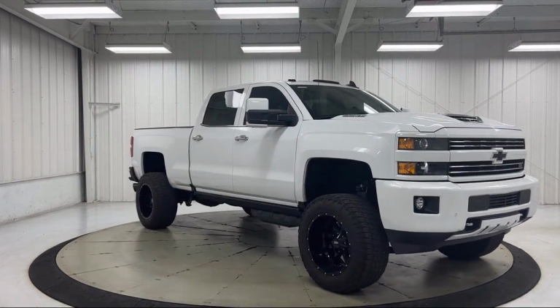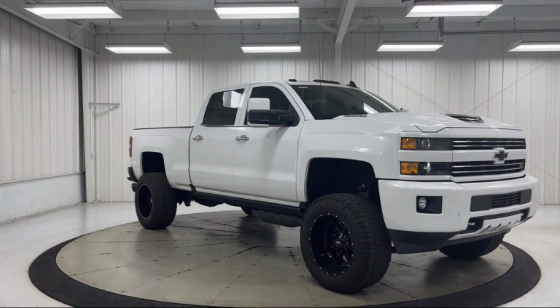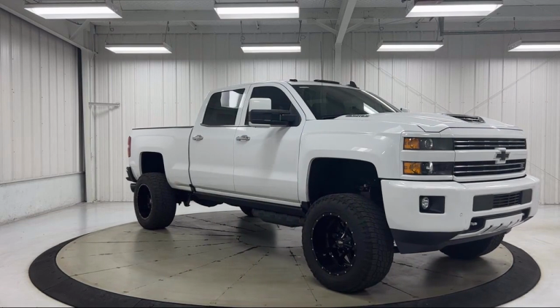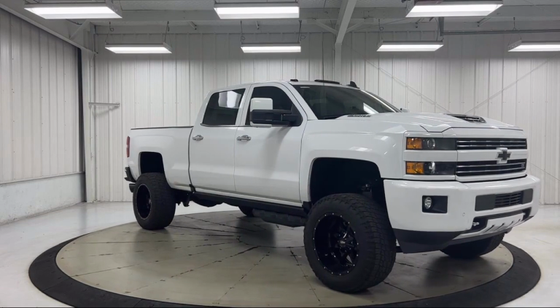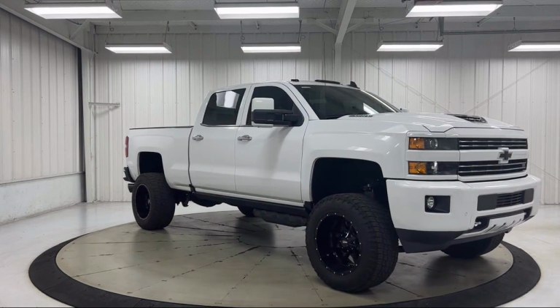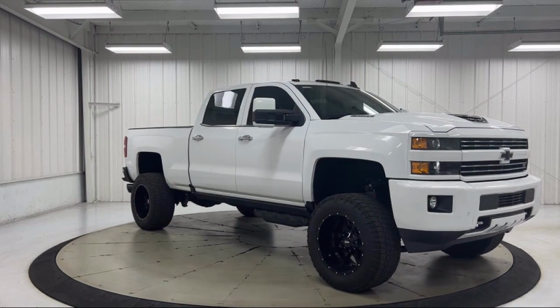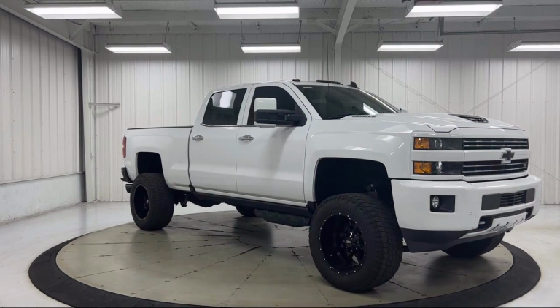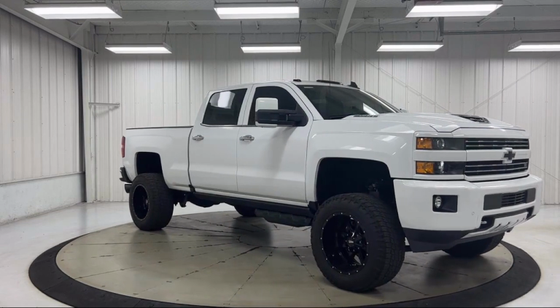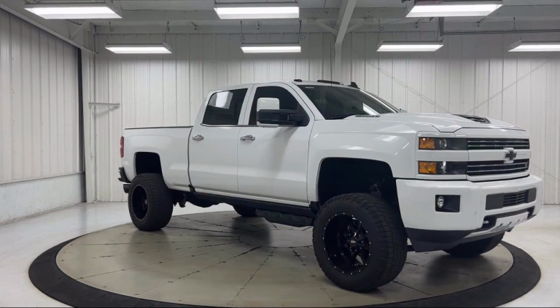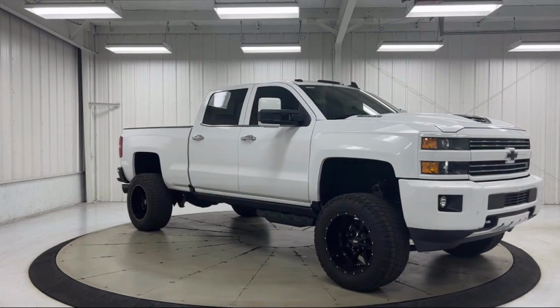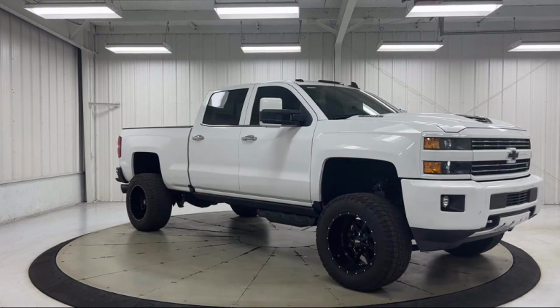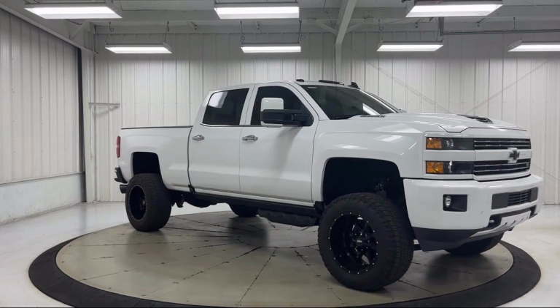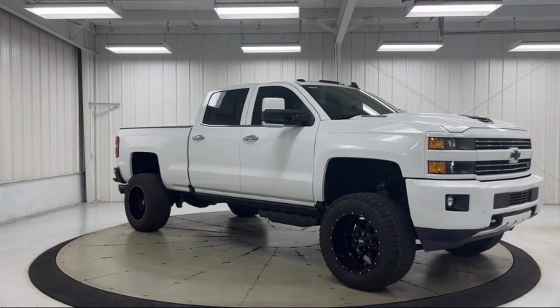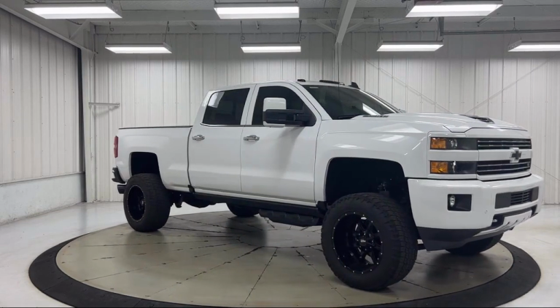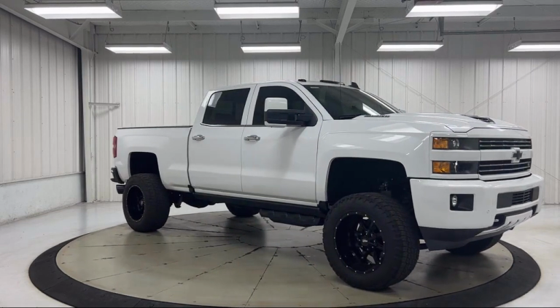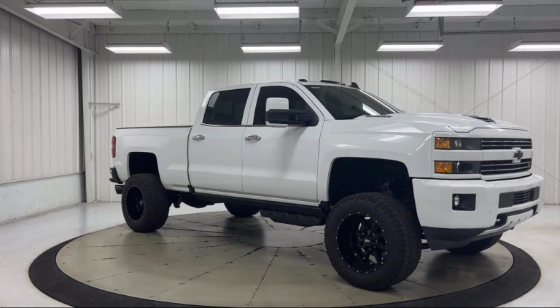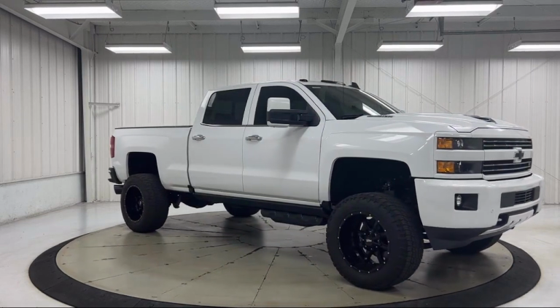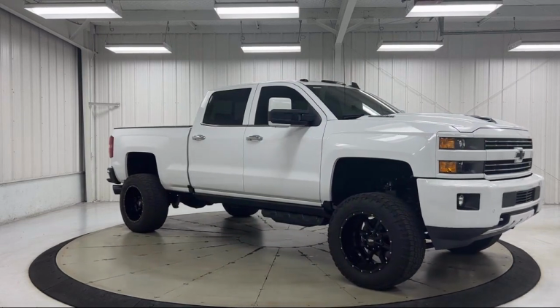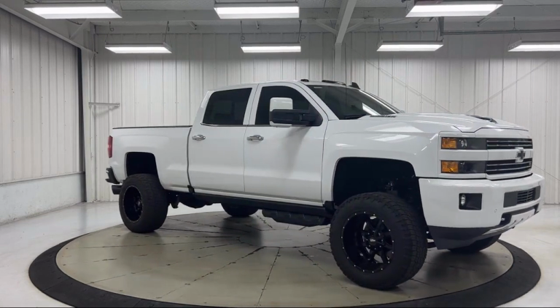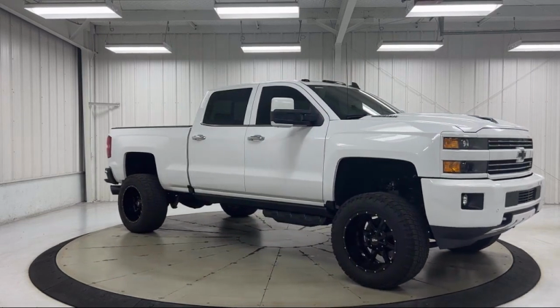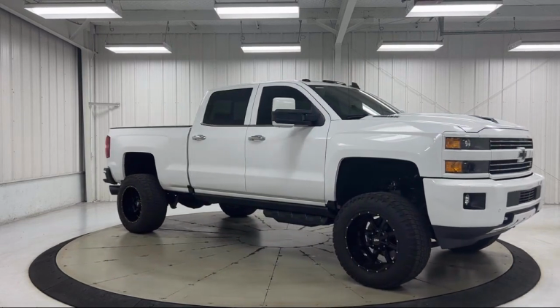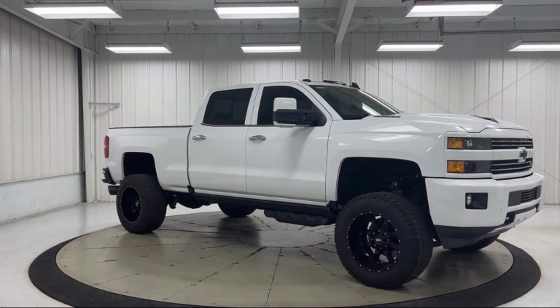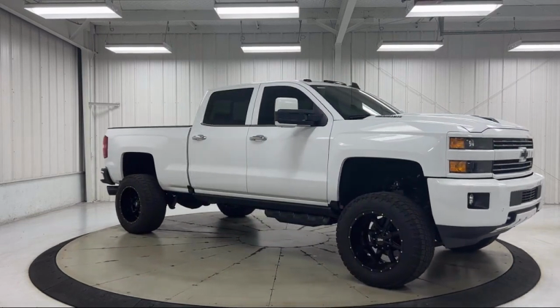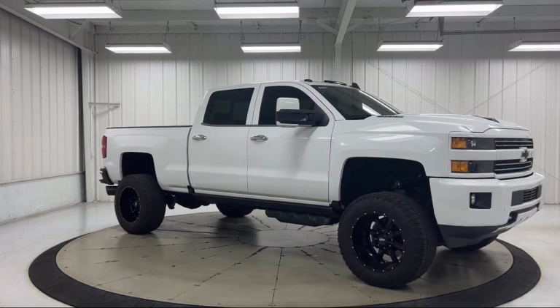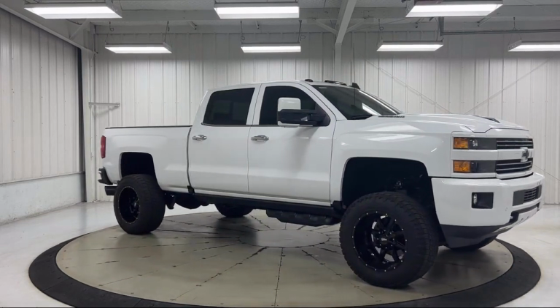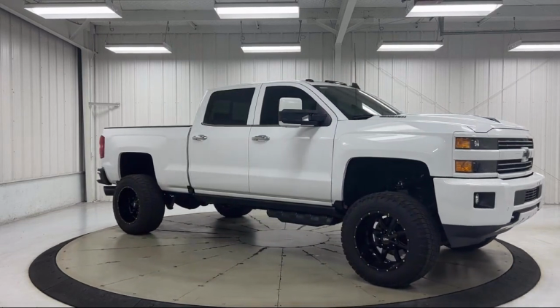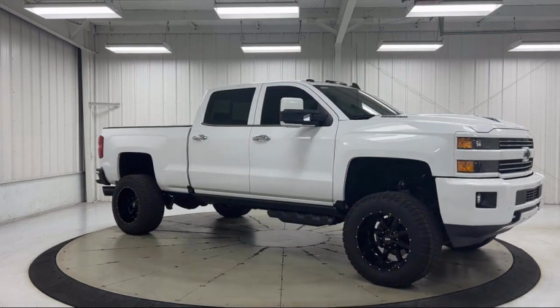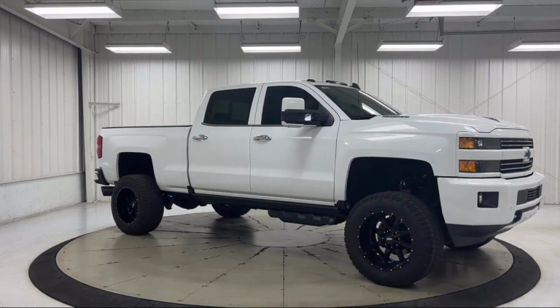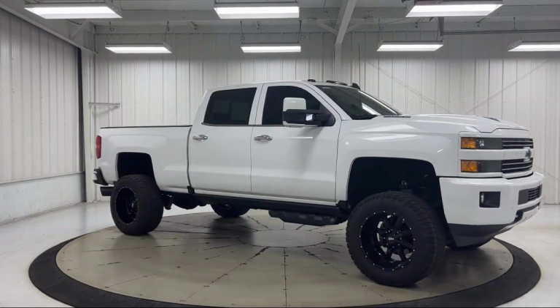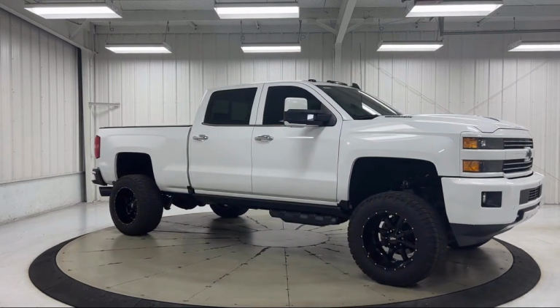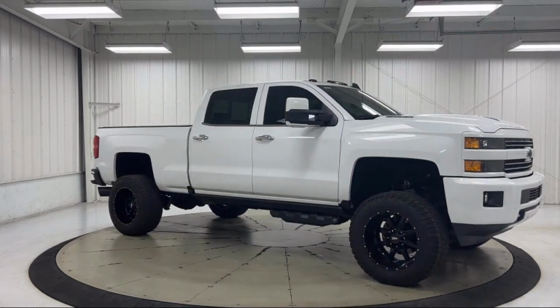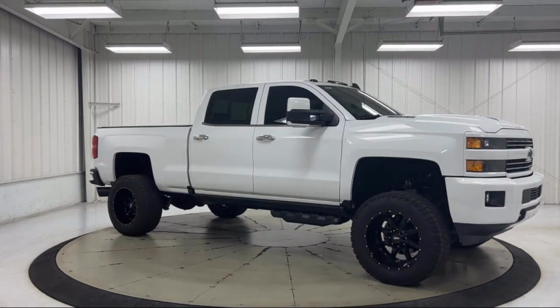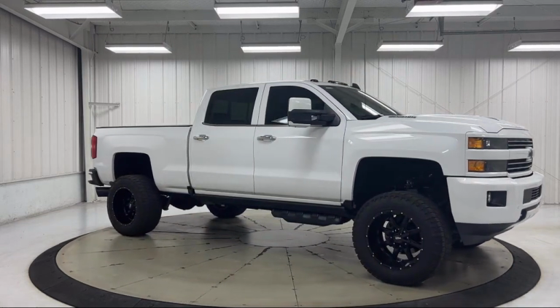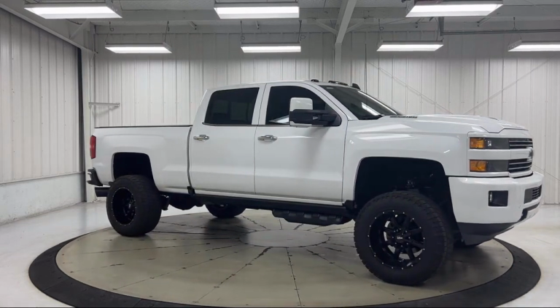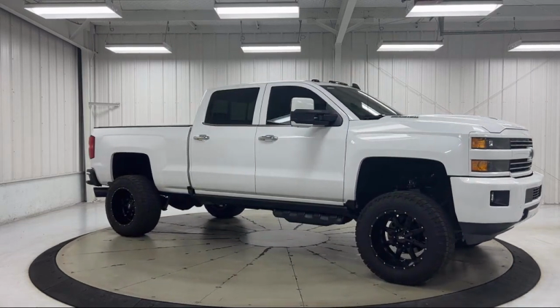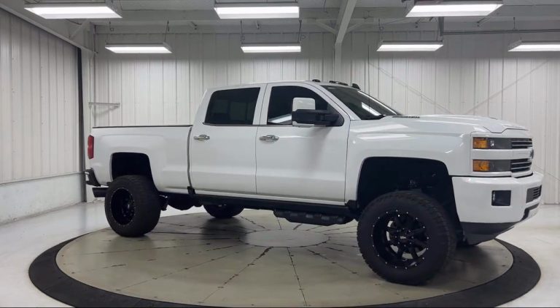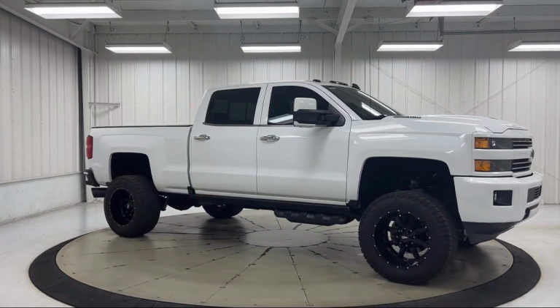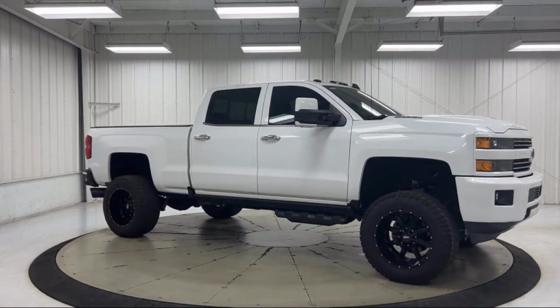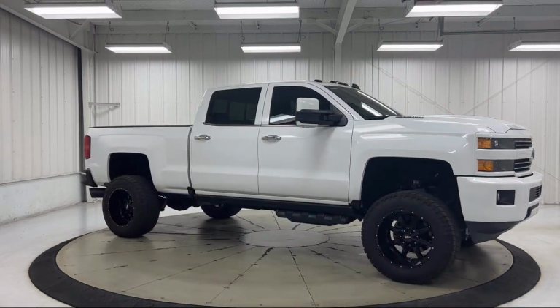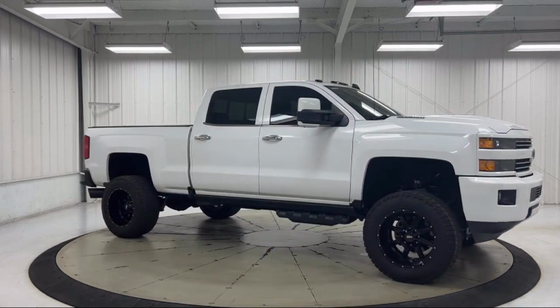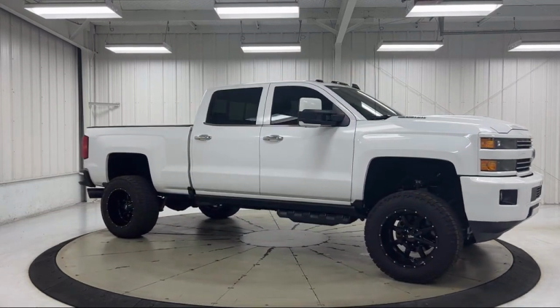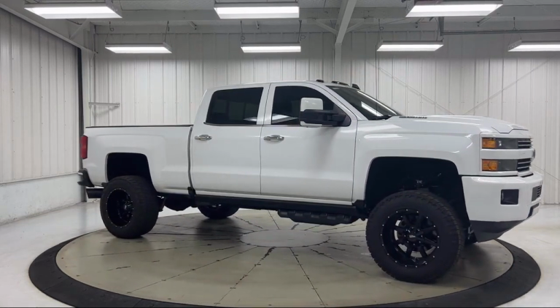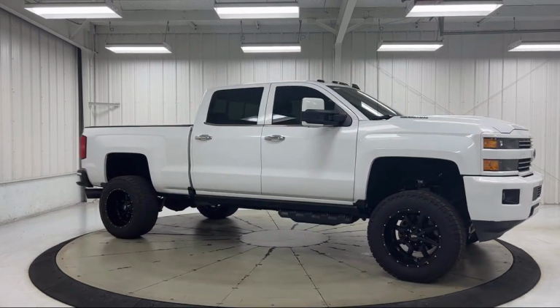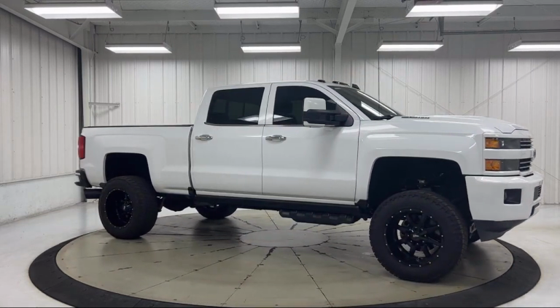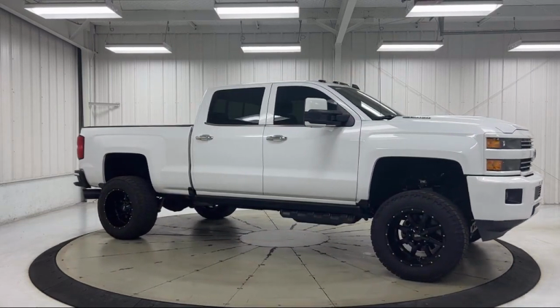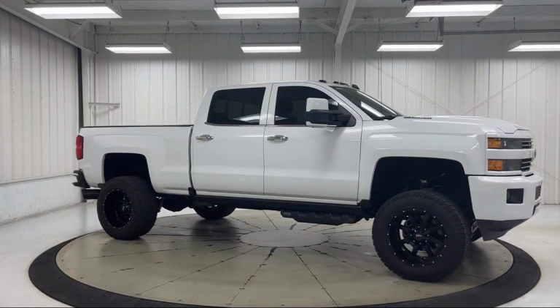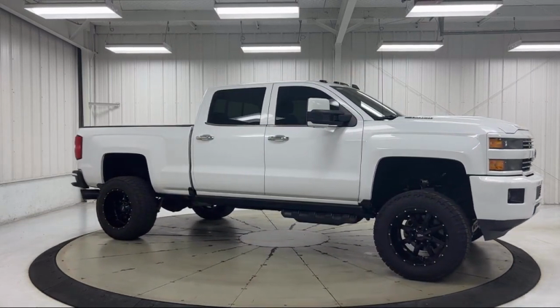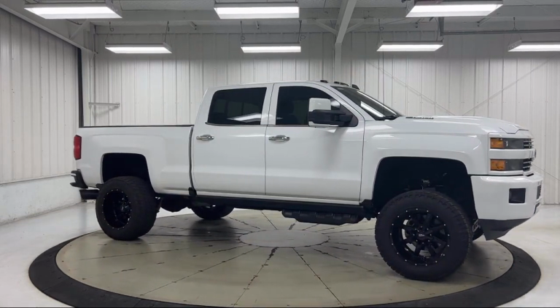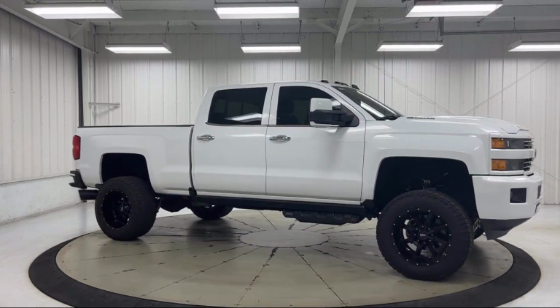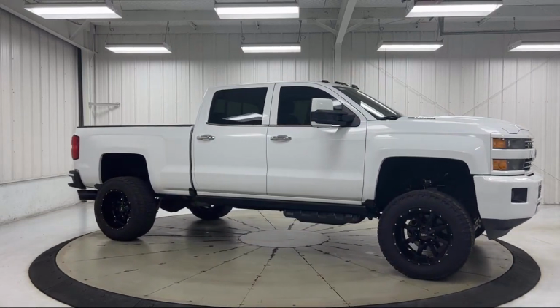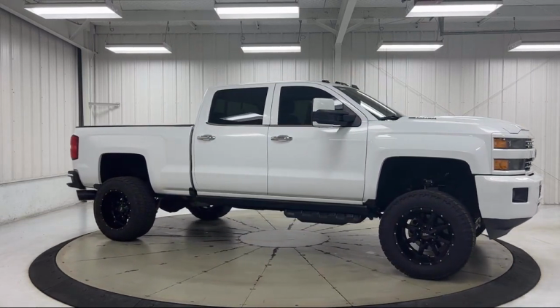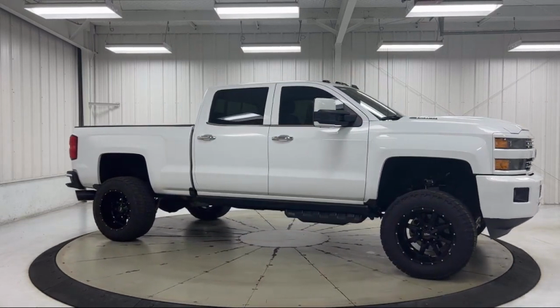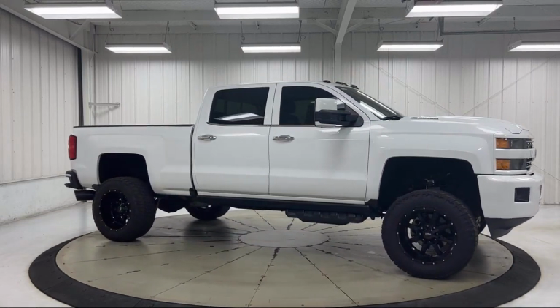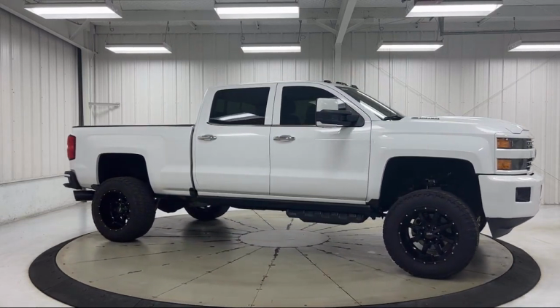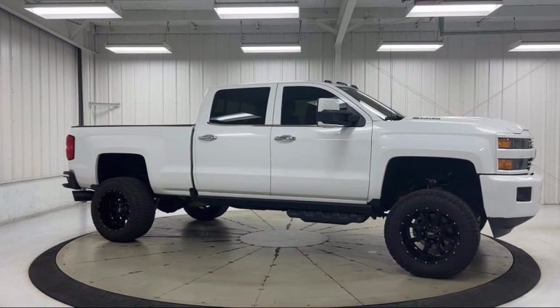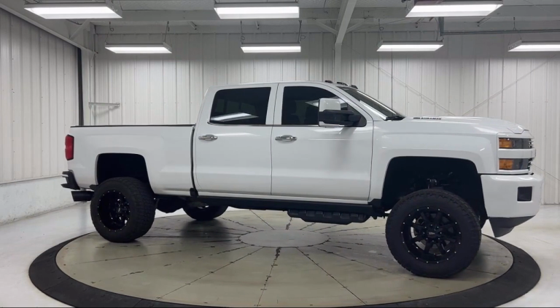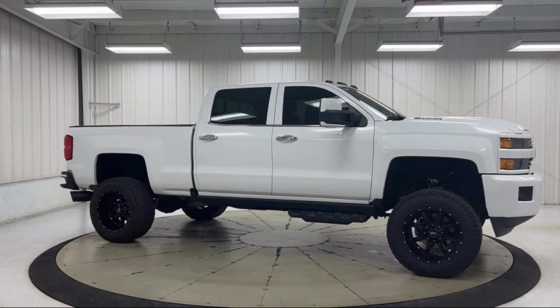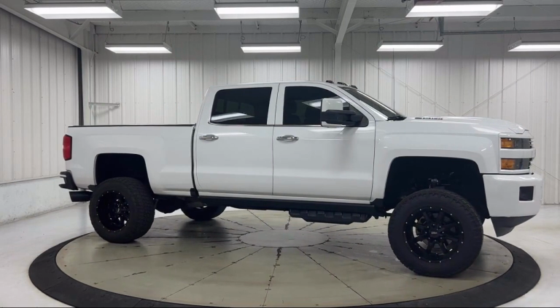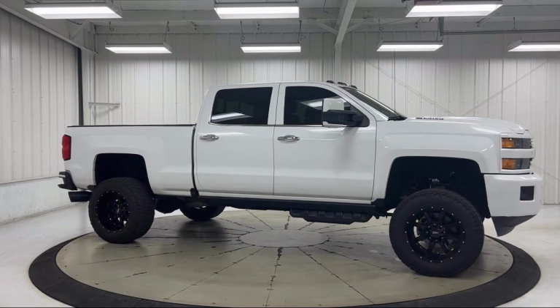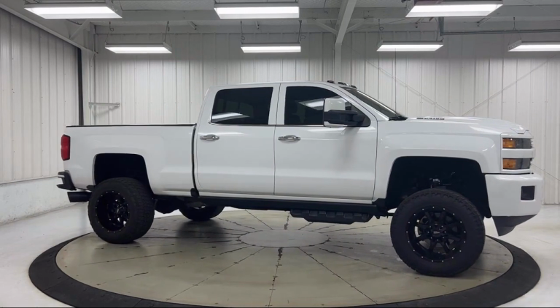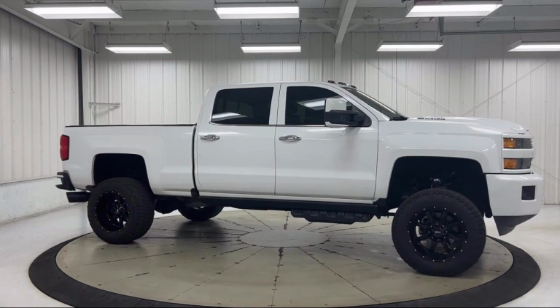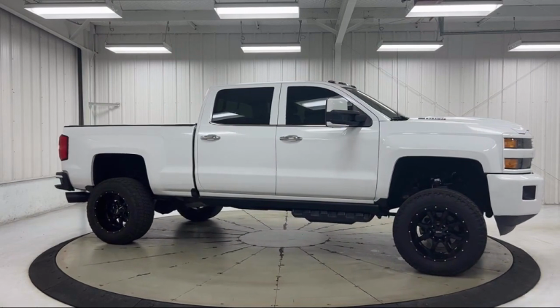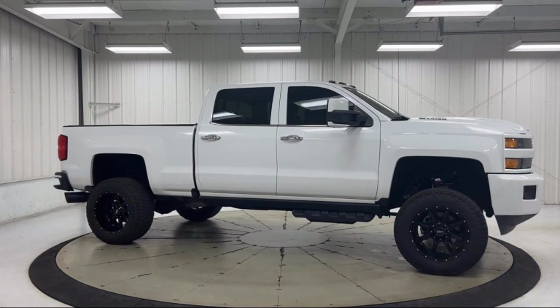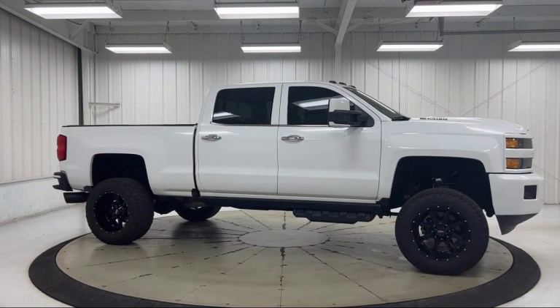It also features a Heated Leather Wrap Steering Wheel, Heated Door Mirrors, and has less than 50,000 miles on the odometer.